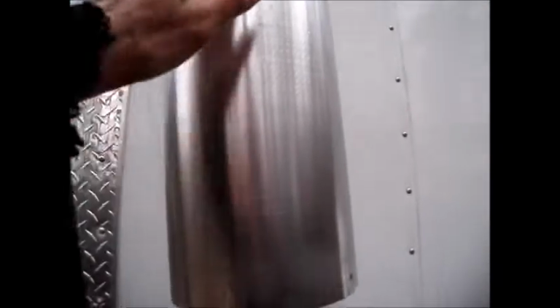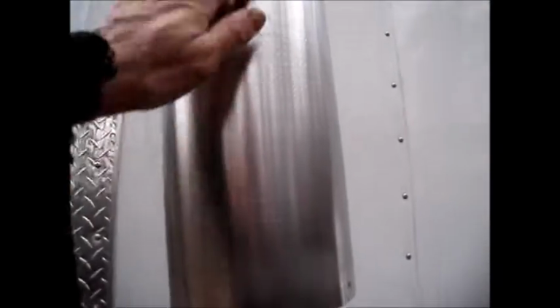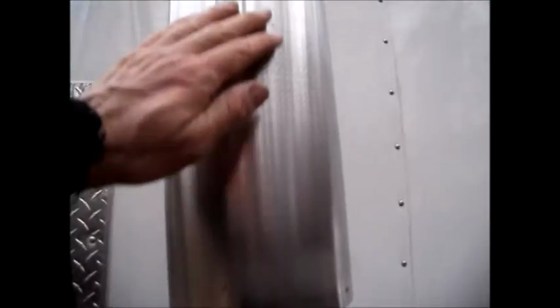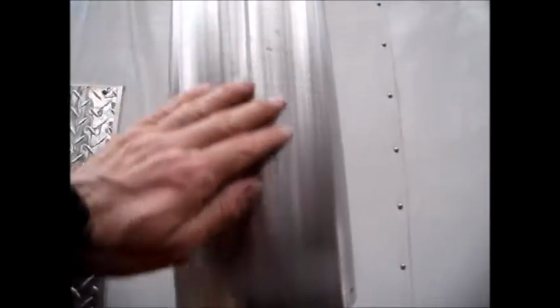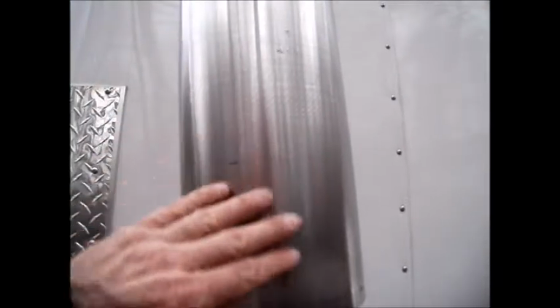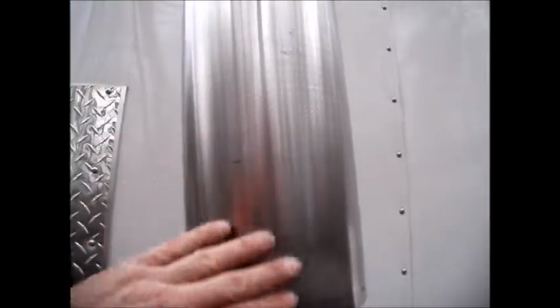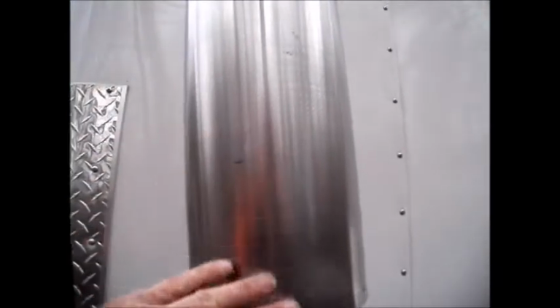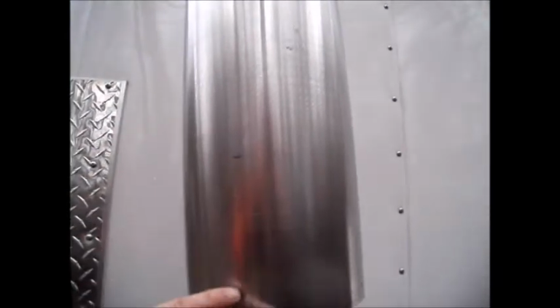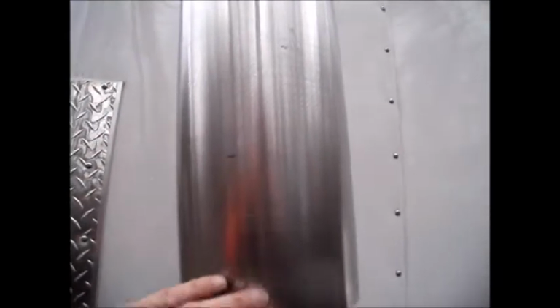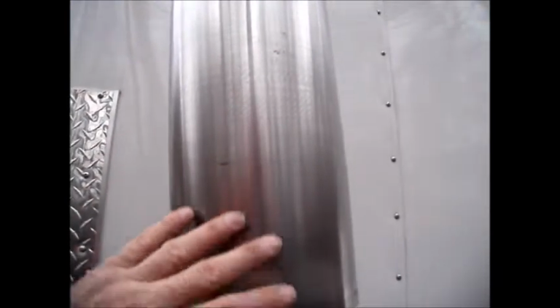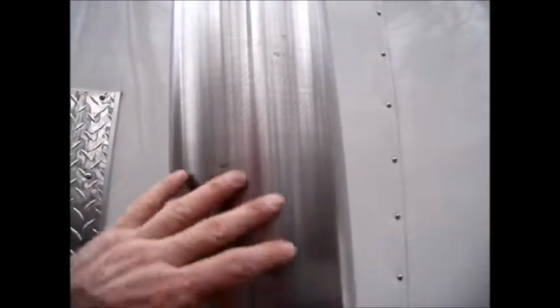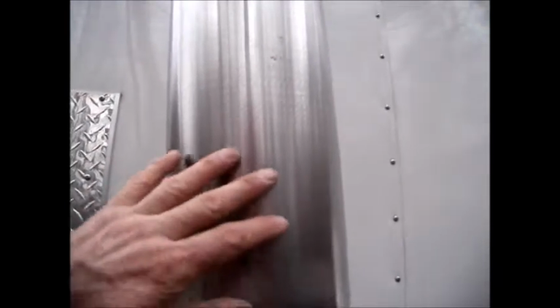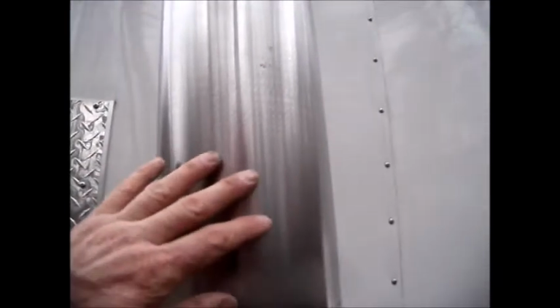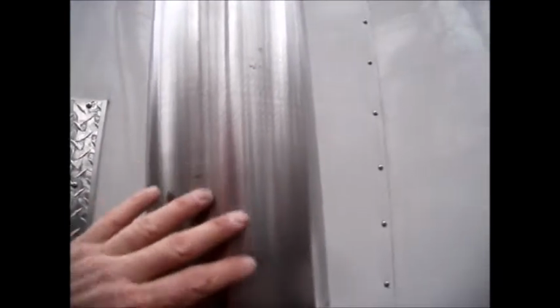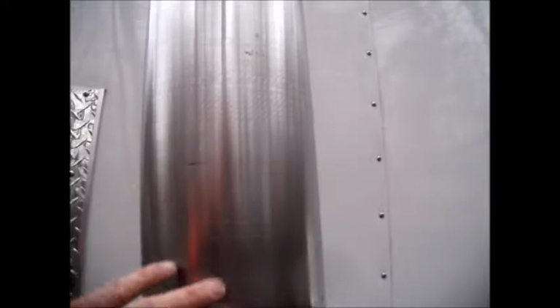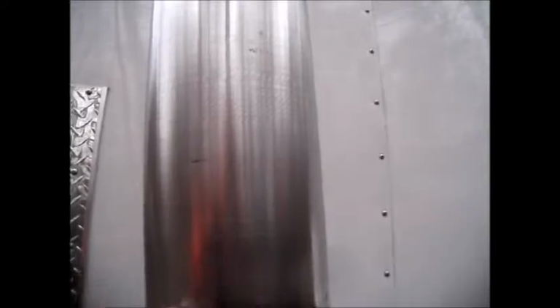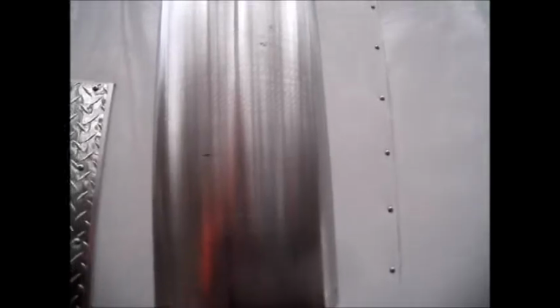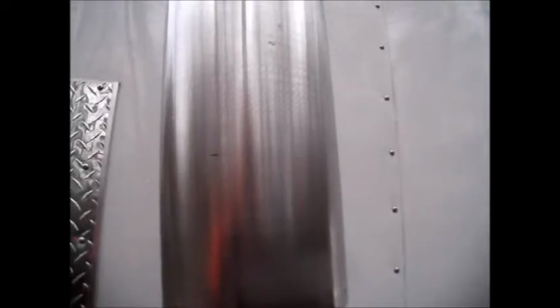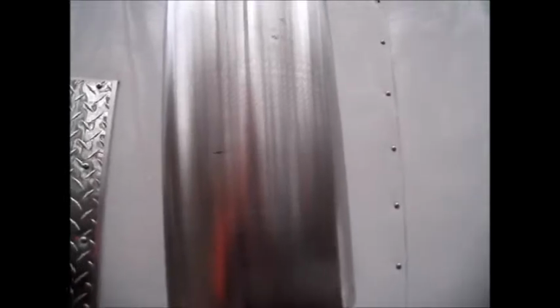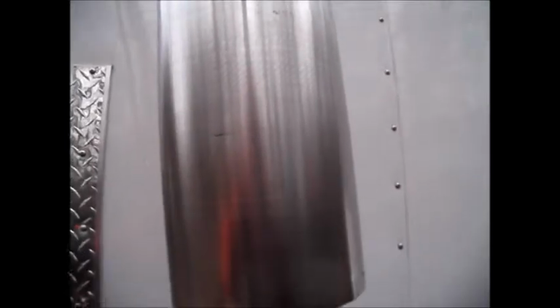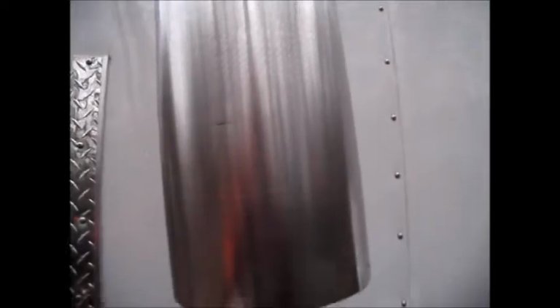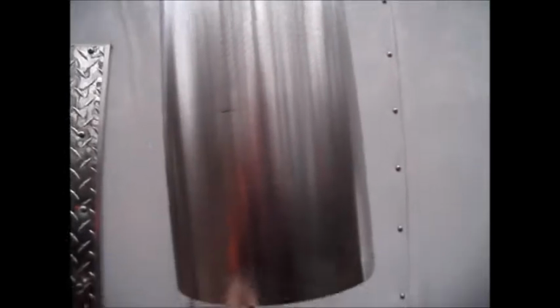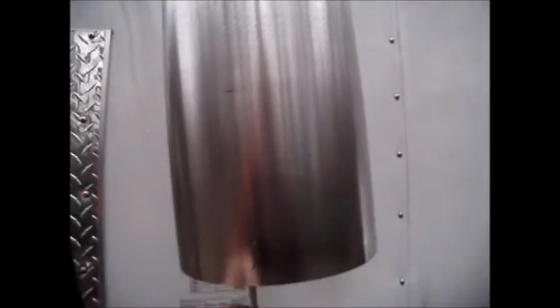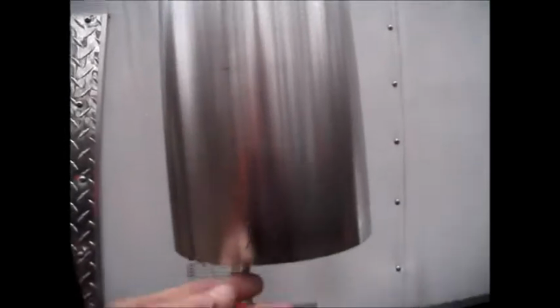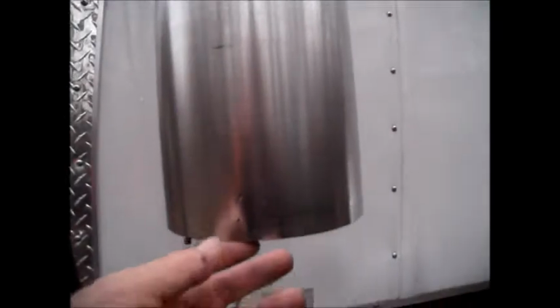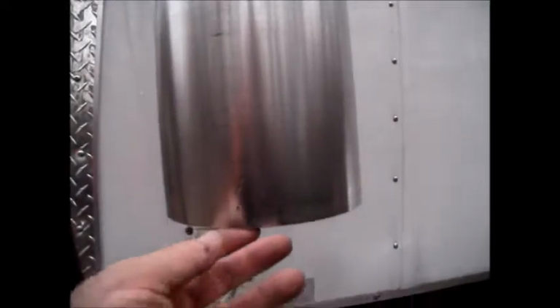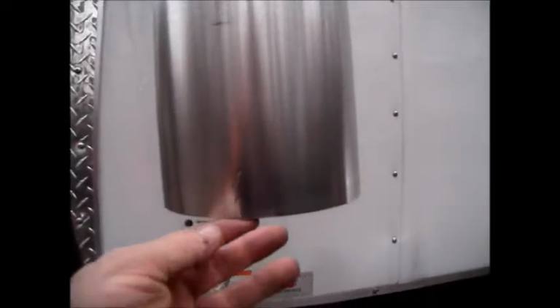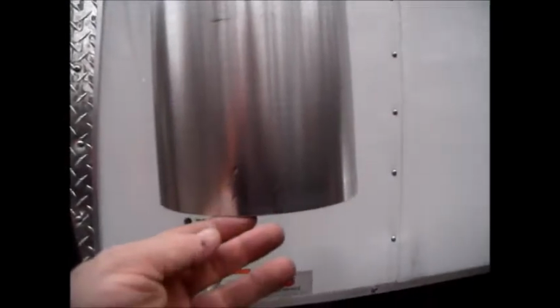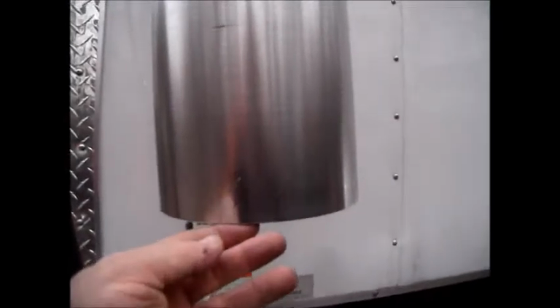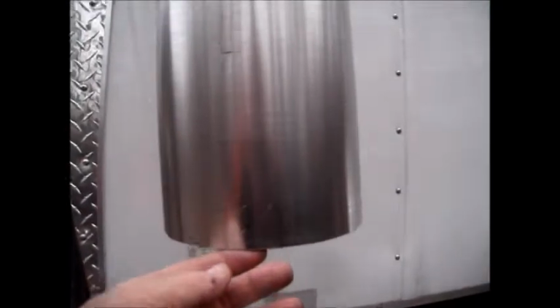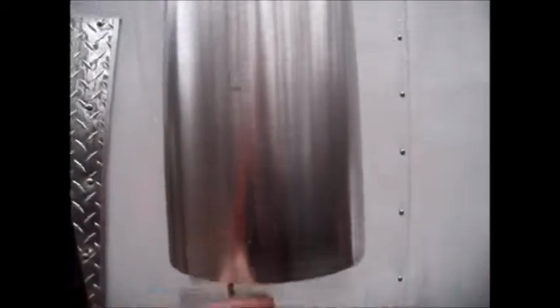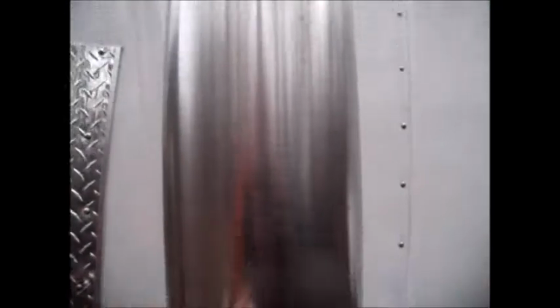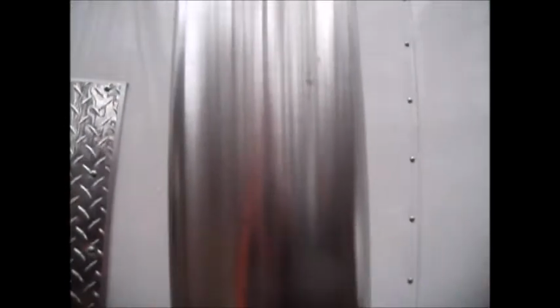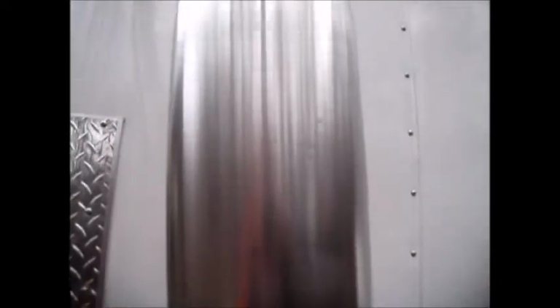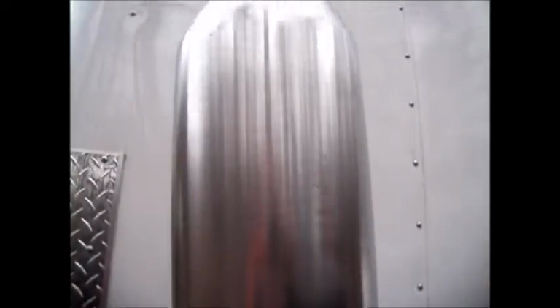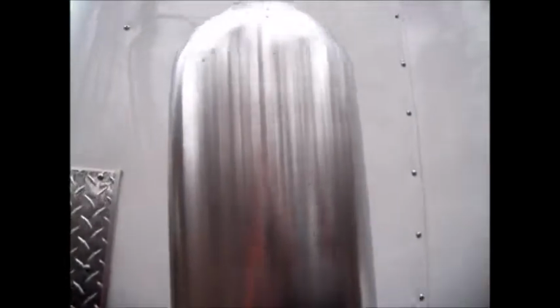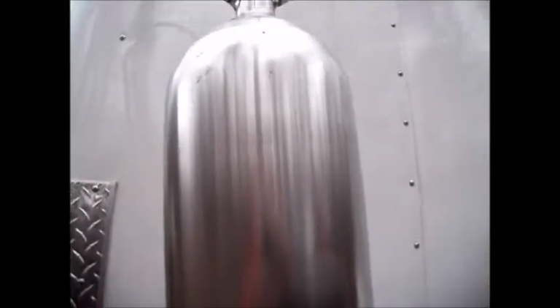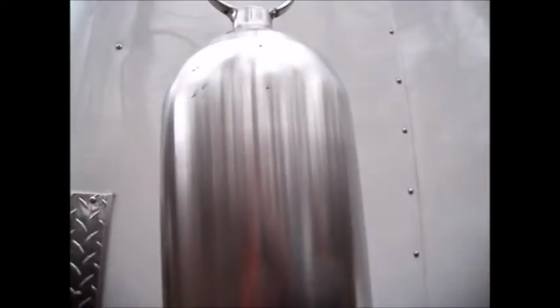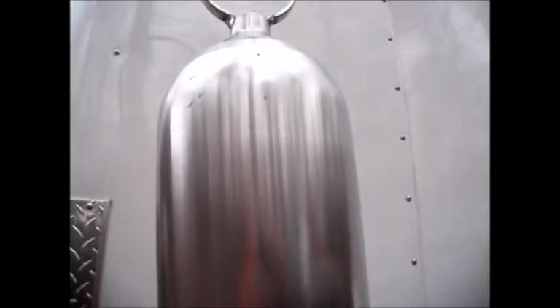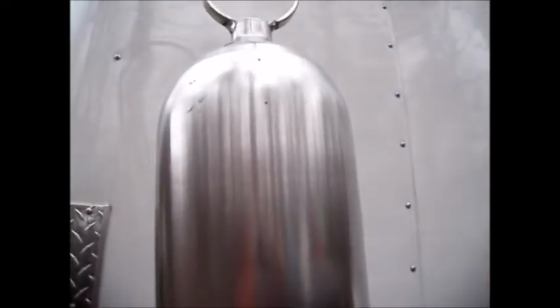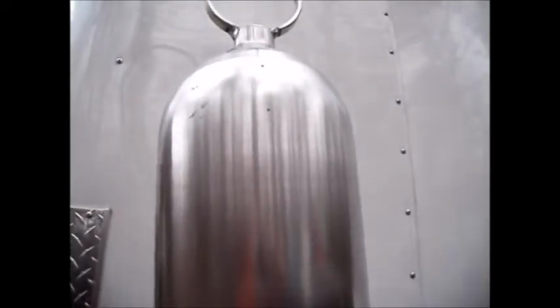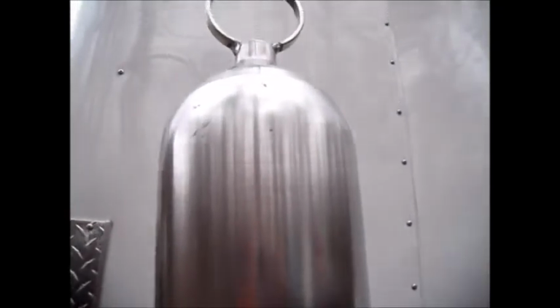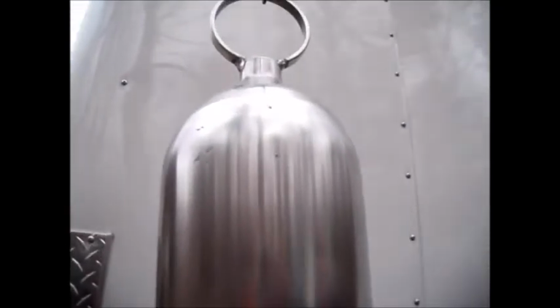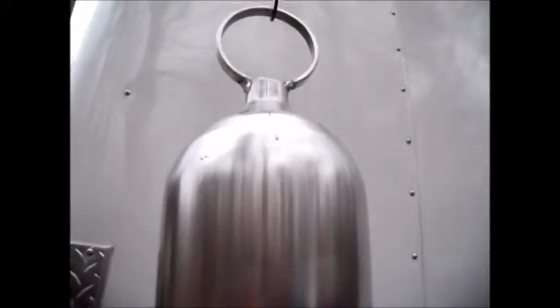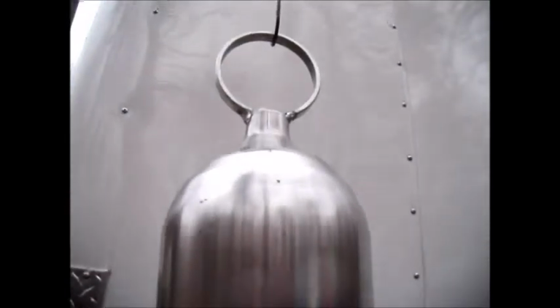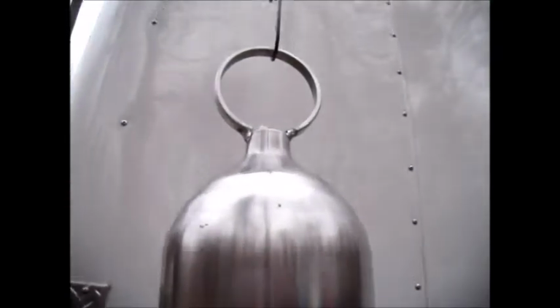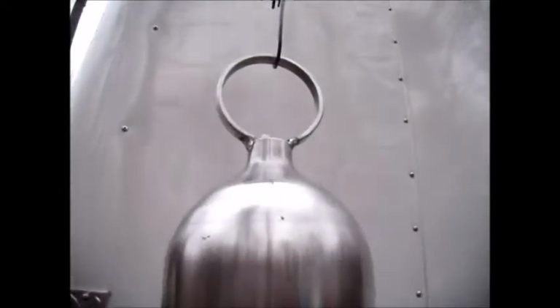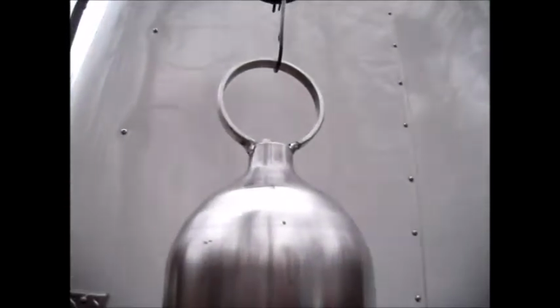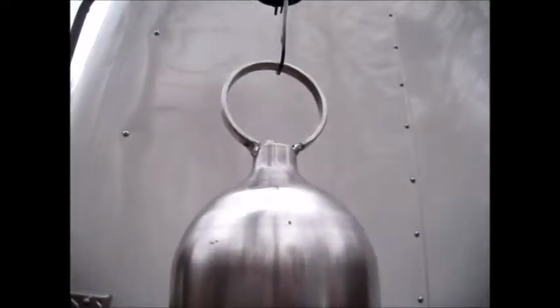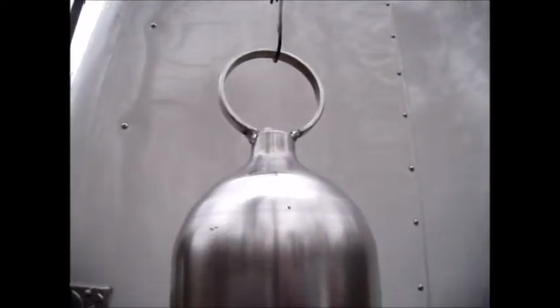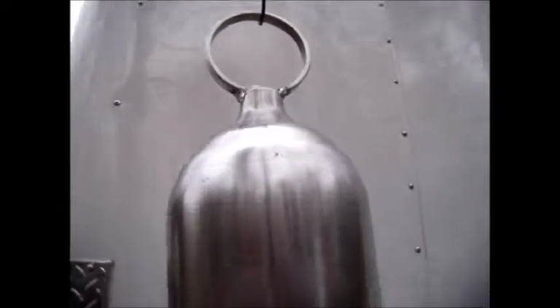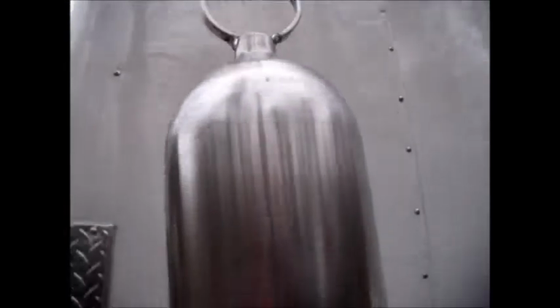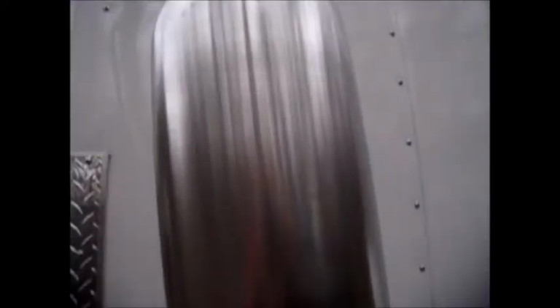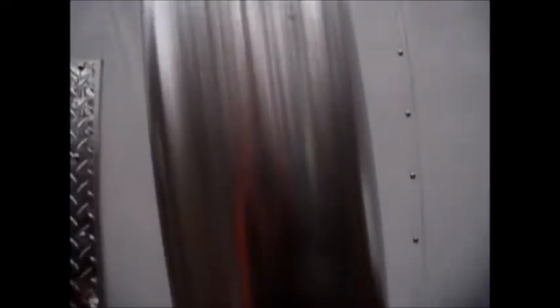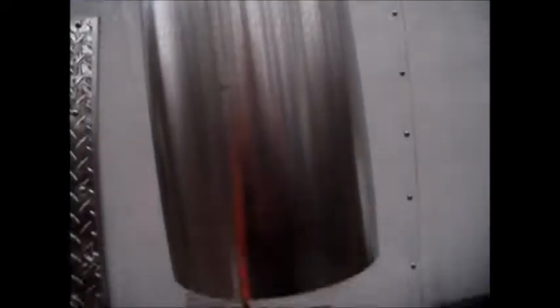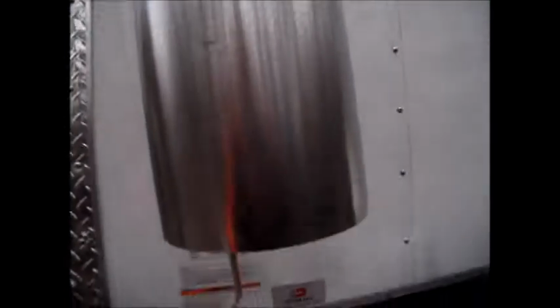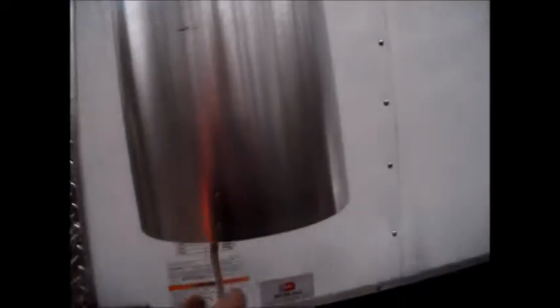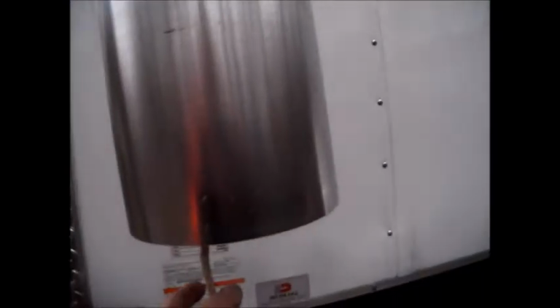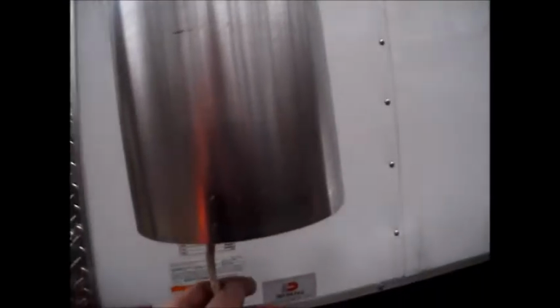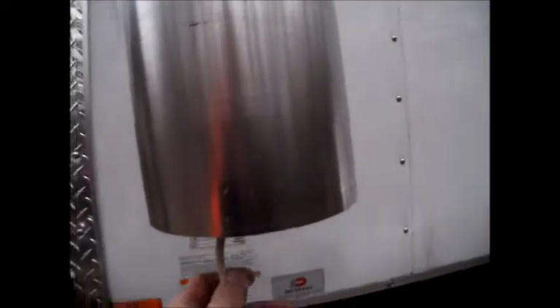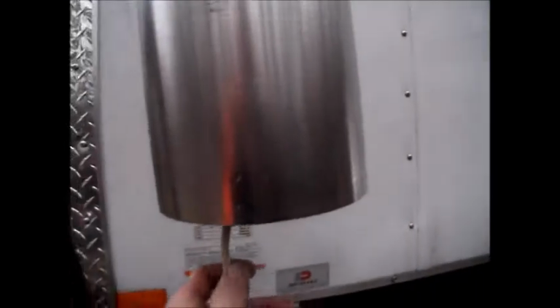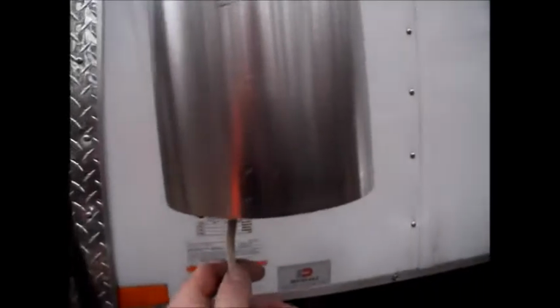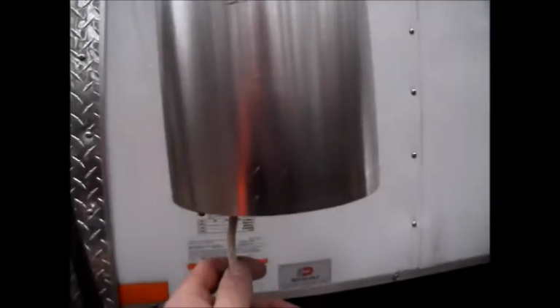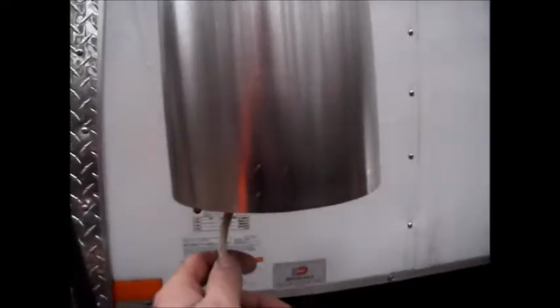It has a little bit of texturing on it. It does have some nicks and dings from use and from being a working extinguisher, but it's got a real nice sound.